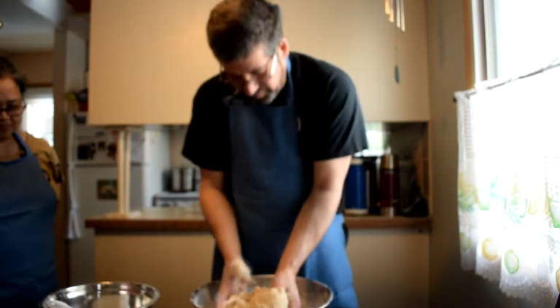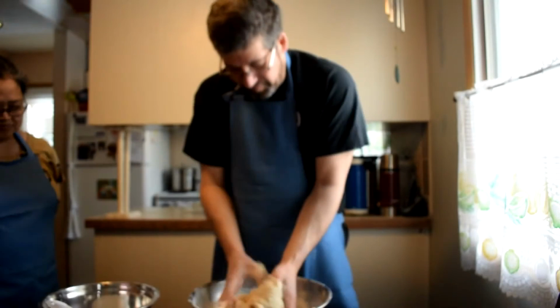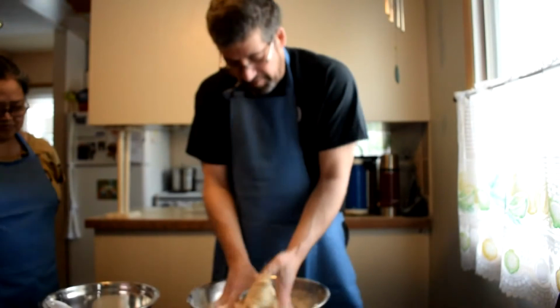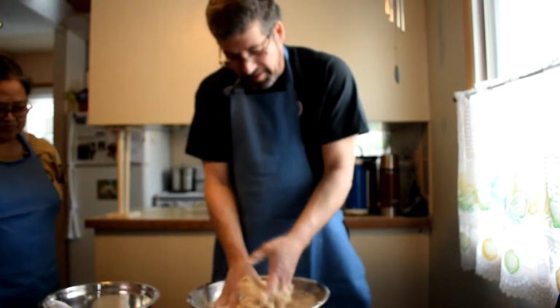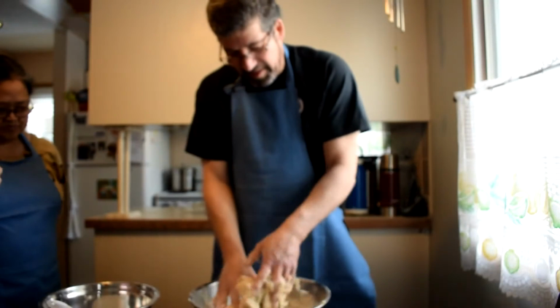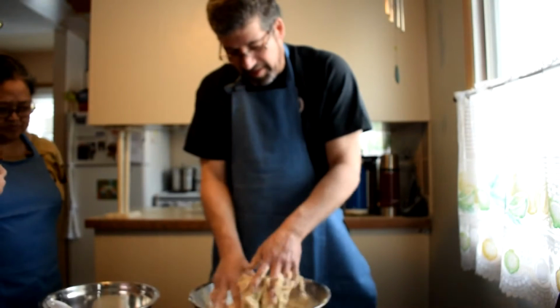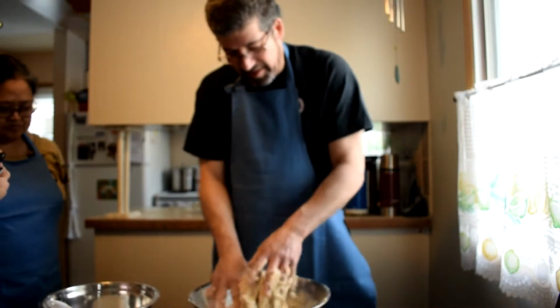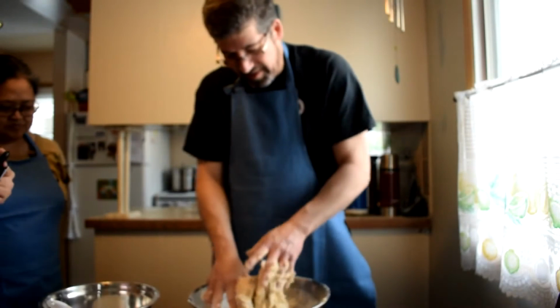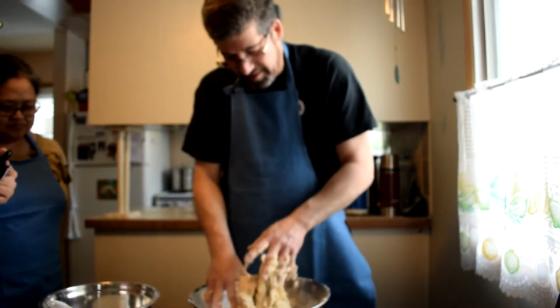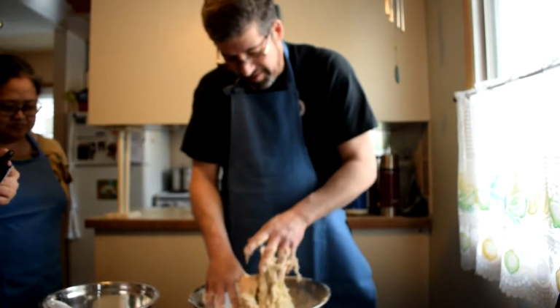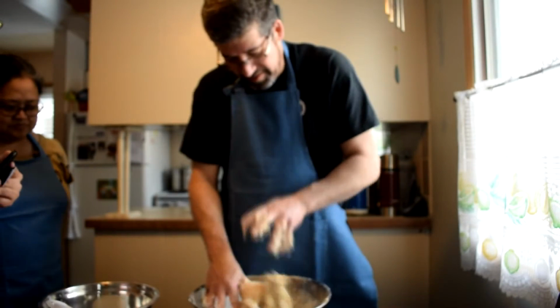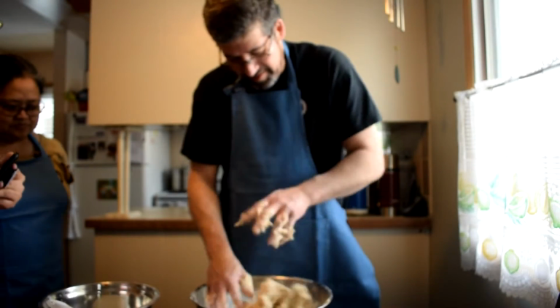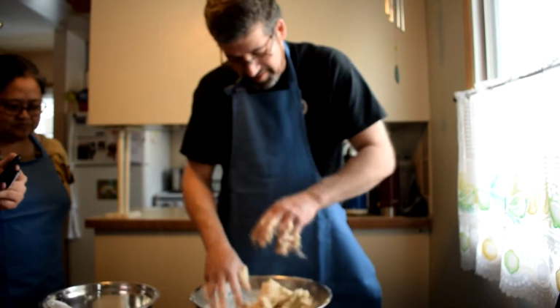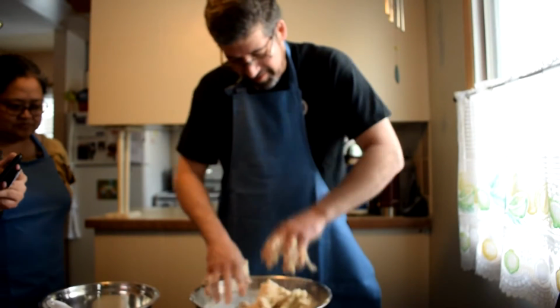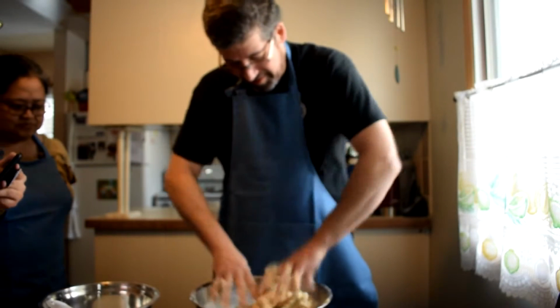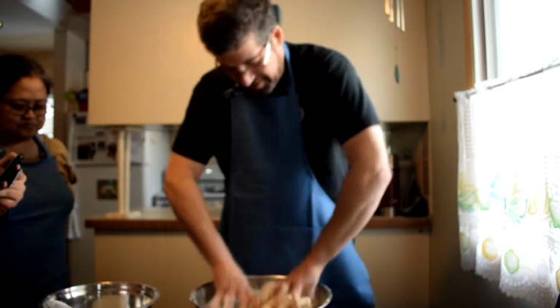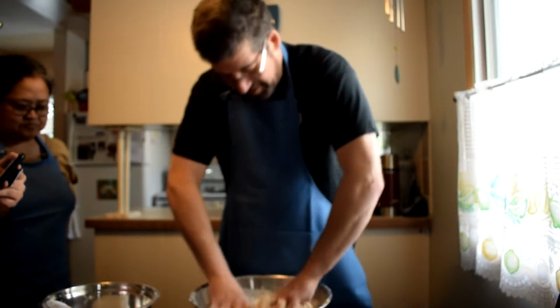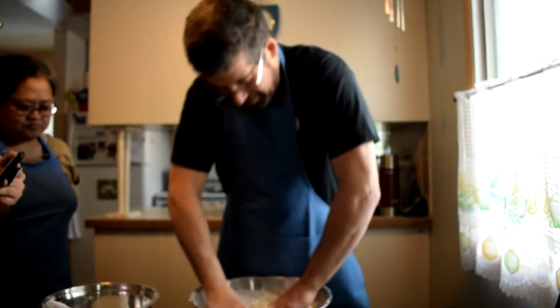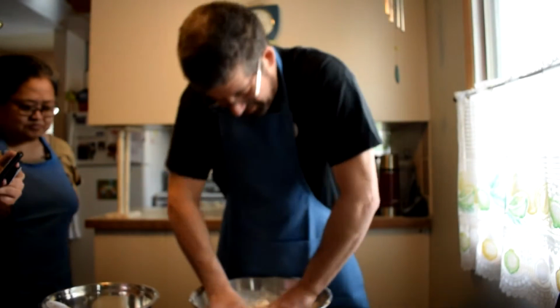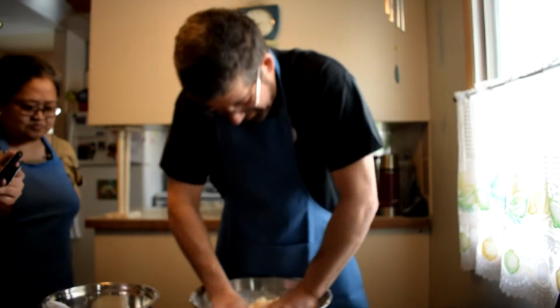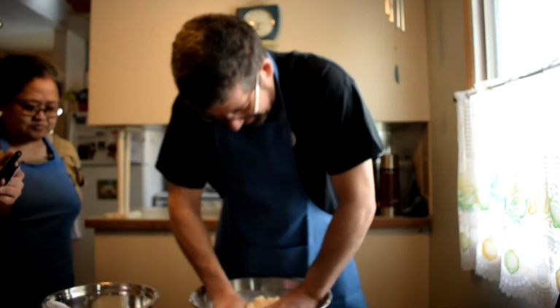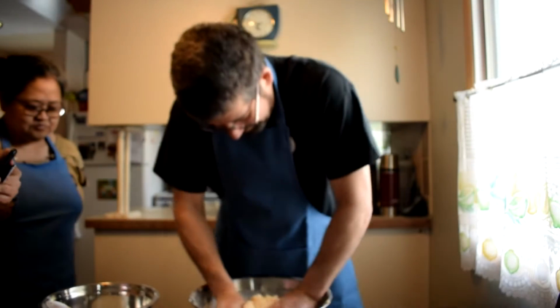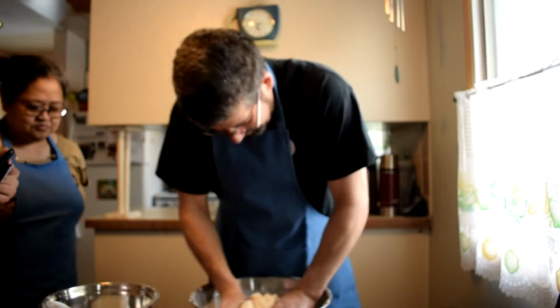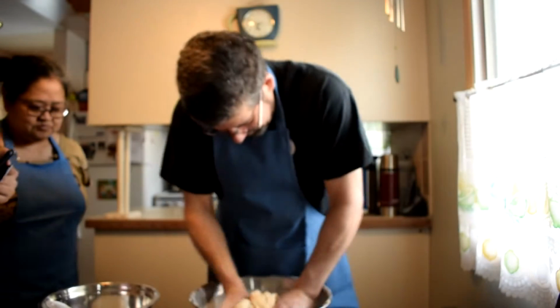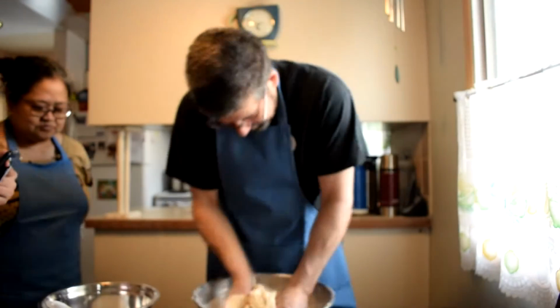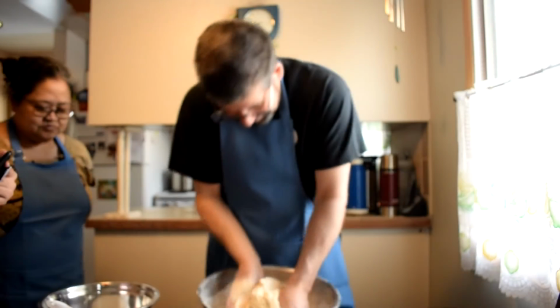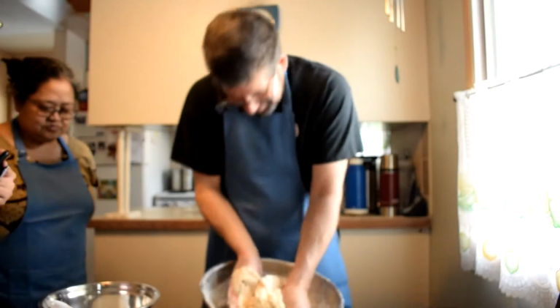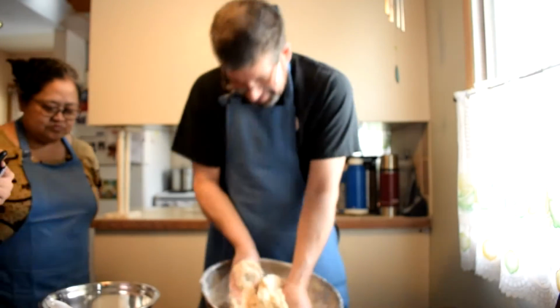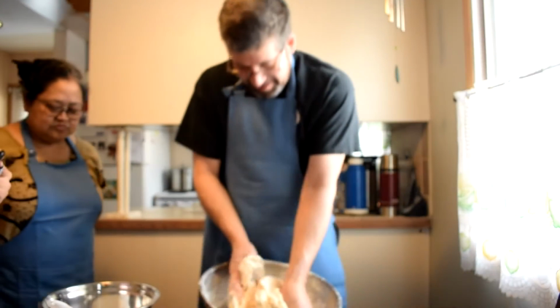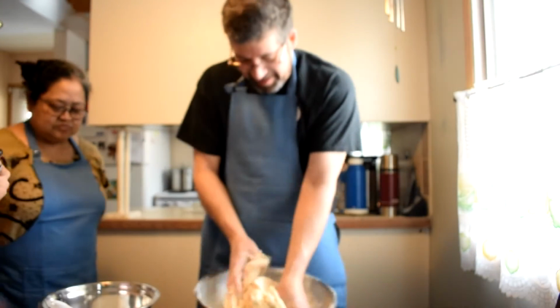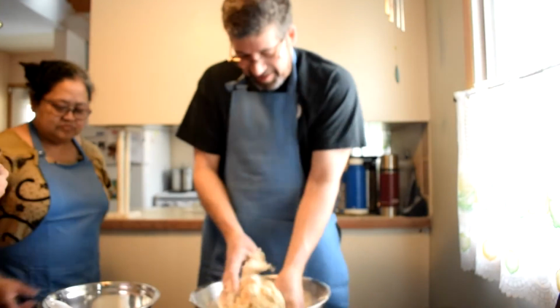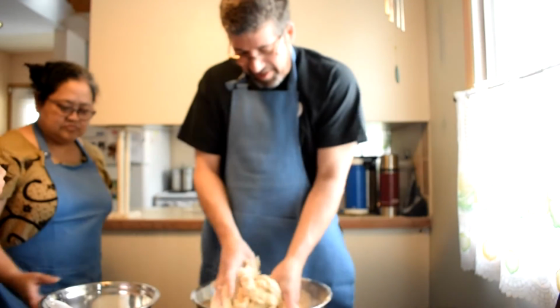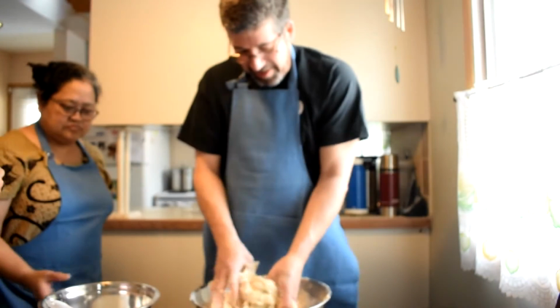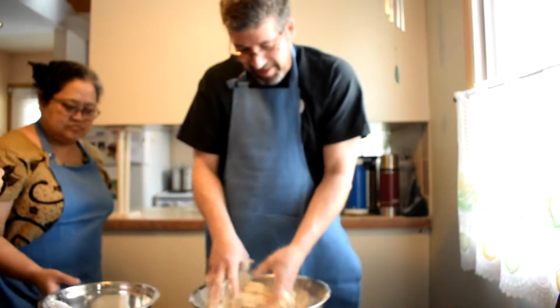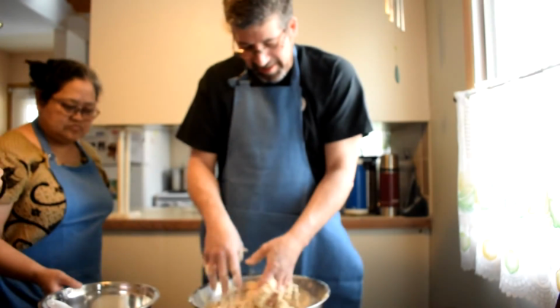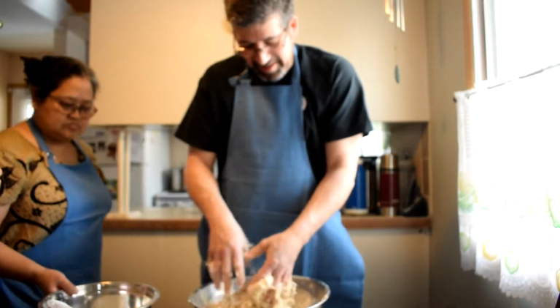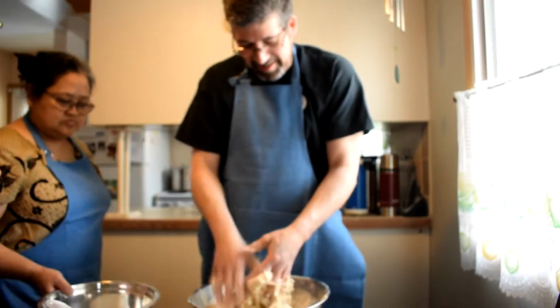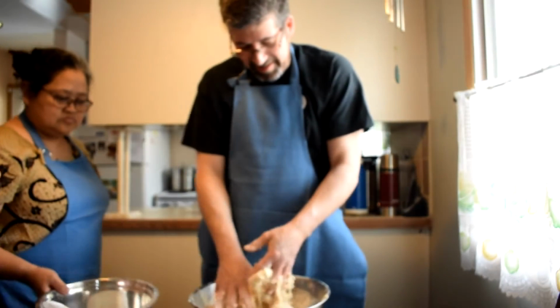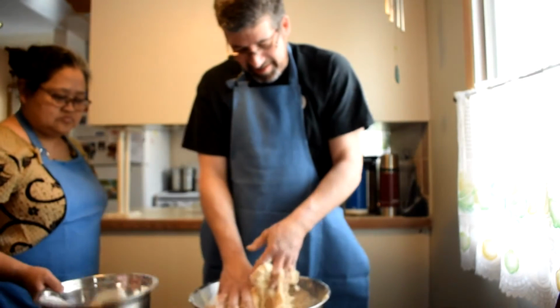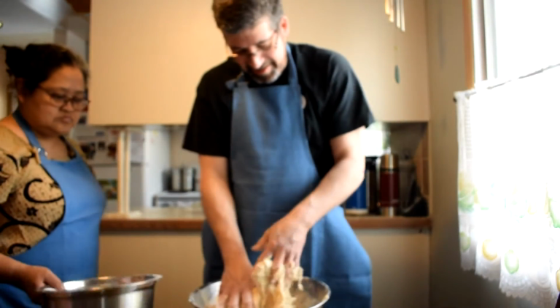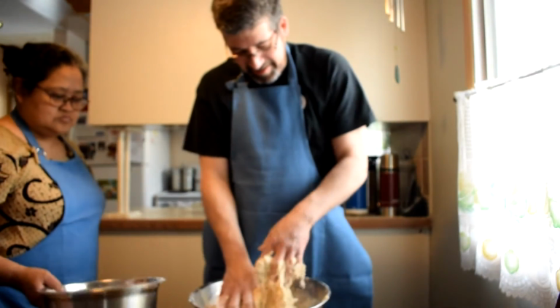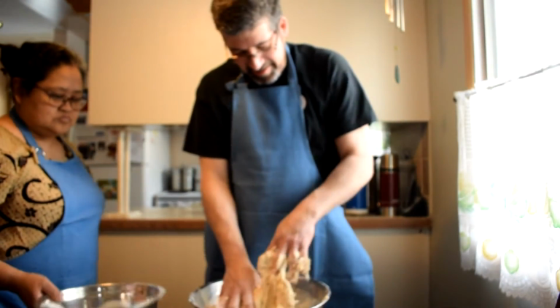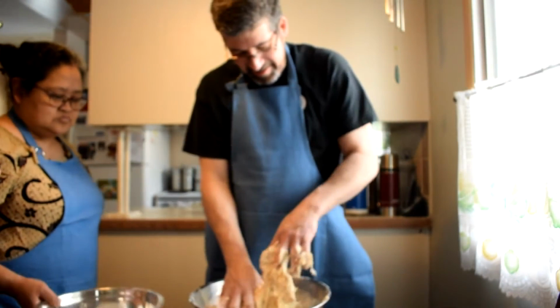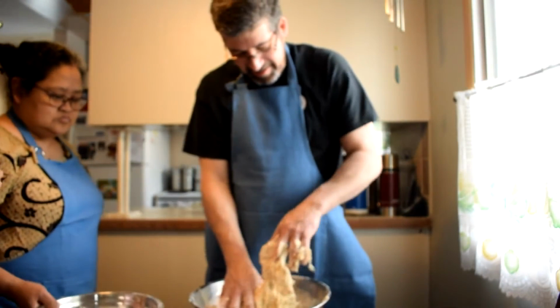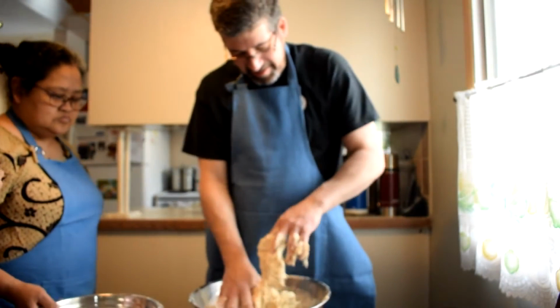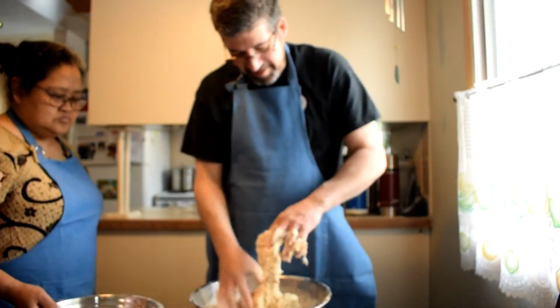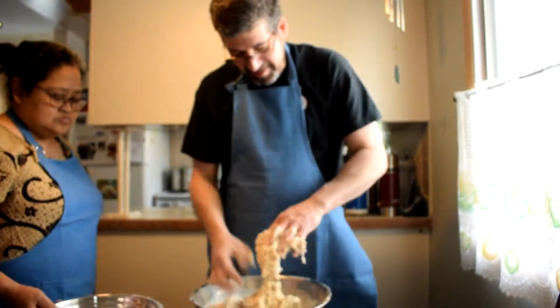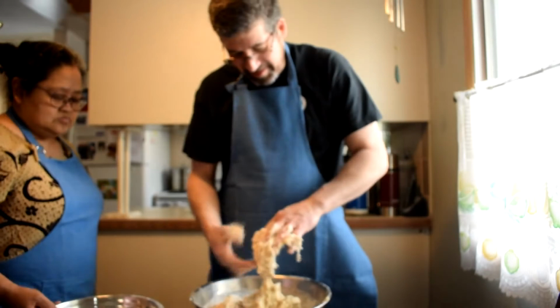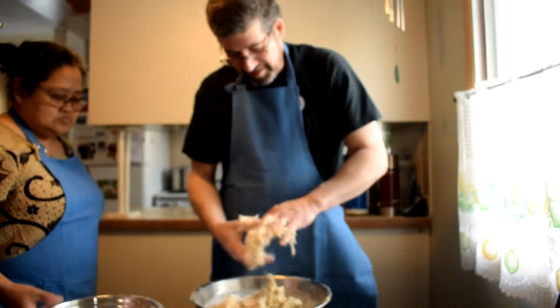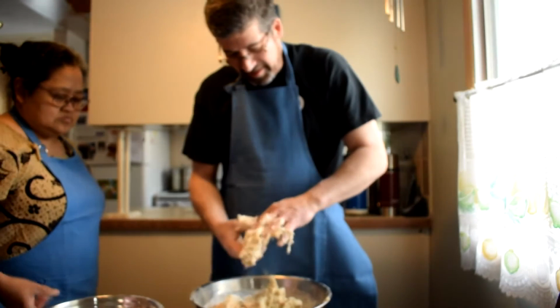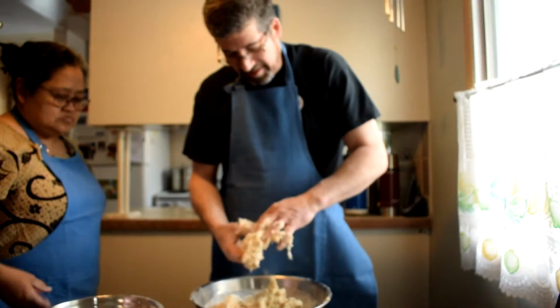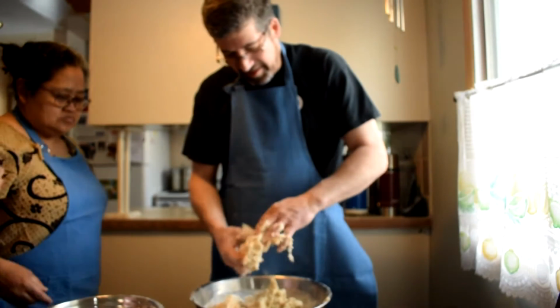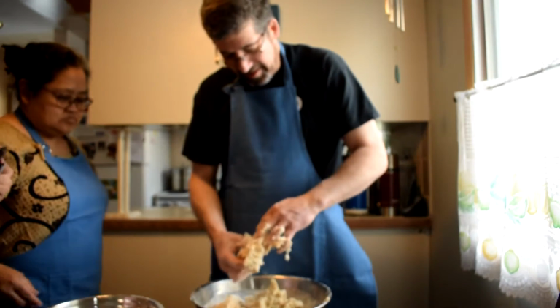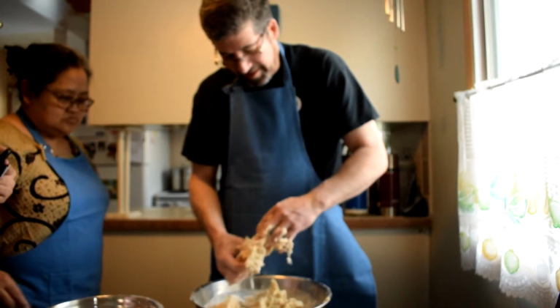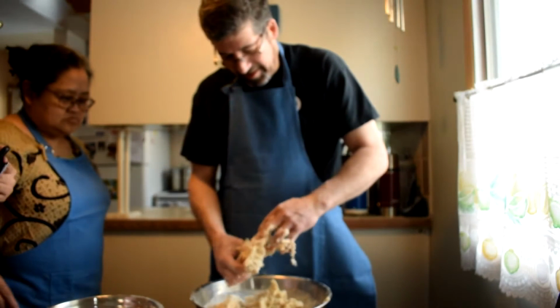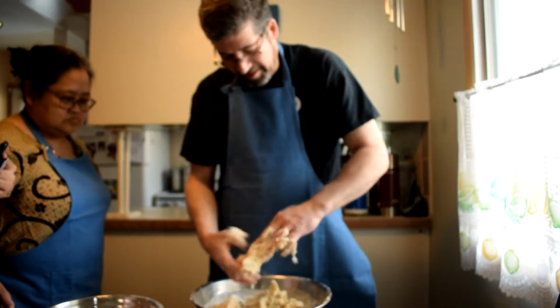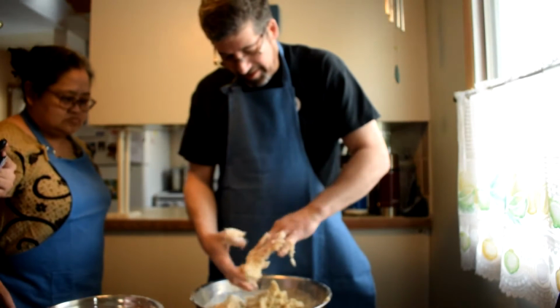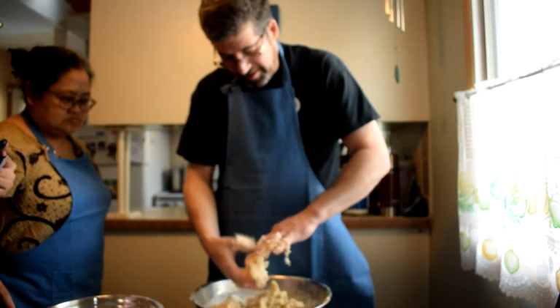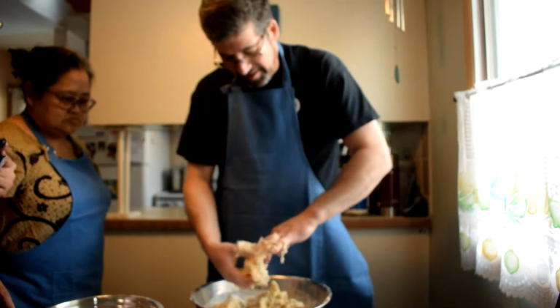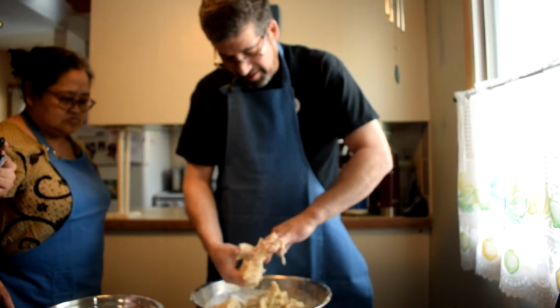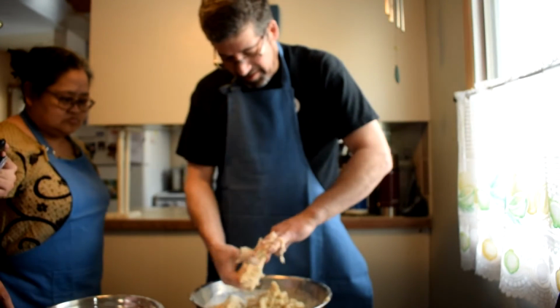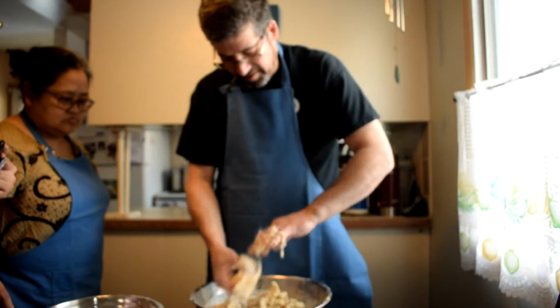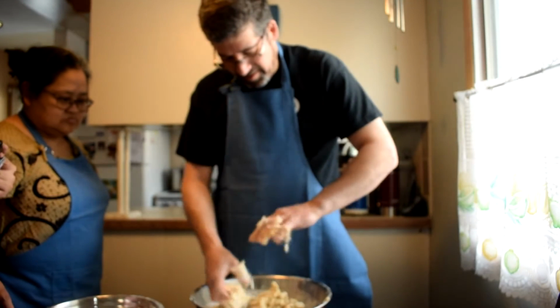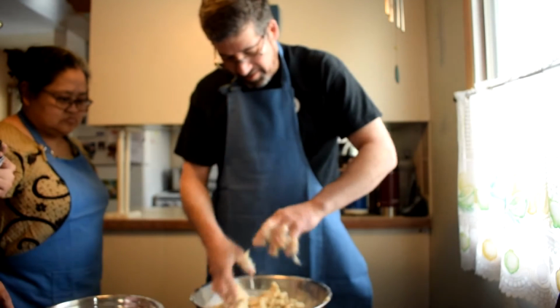So basically, you add a whole bunch of flour as you go — as long as it's still sticky, you keep adding more. That's why it's ten to twelve cups.